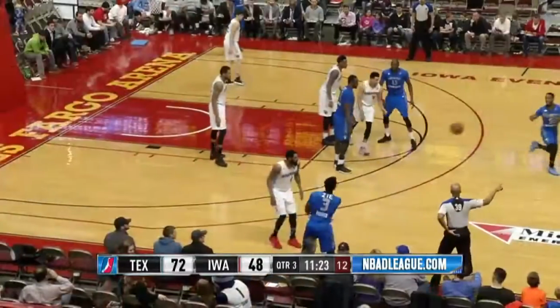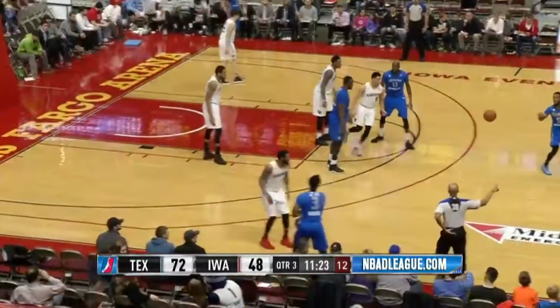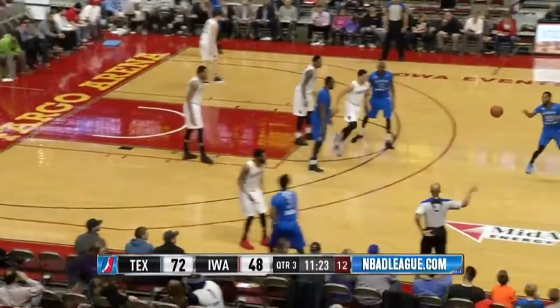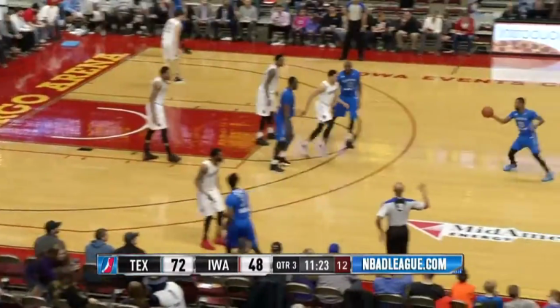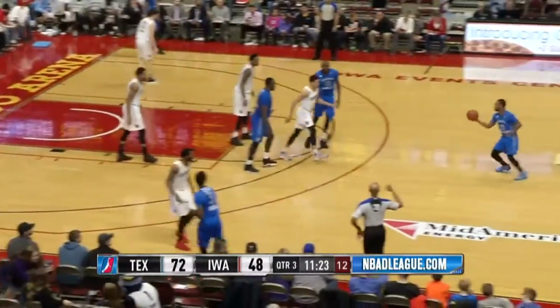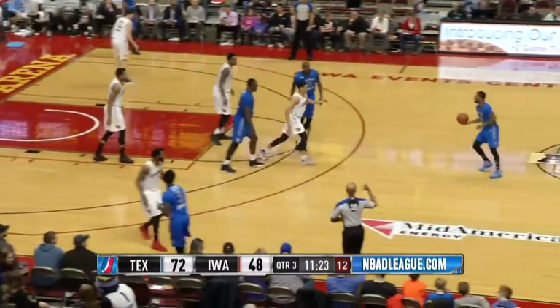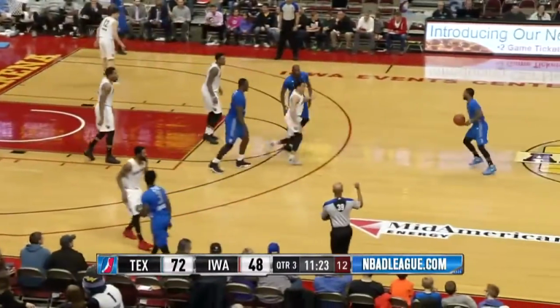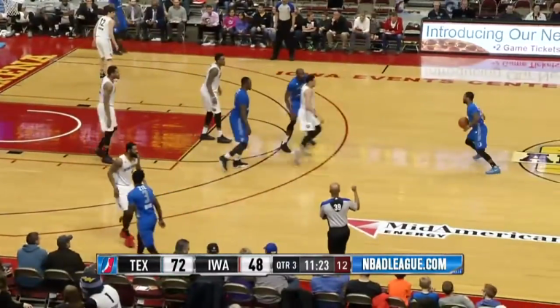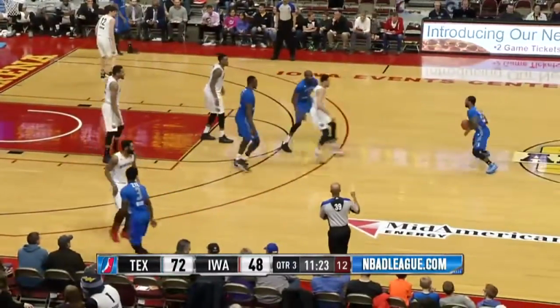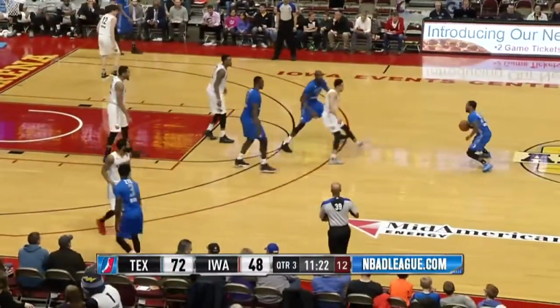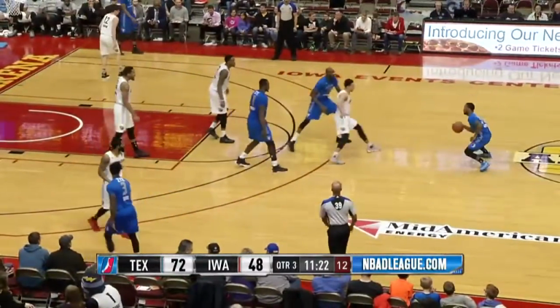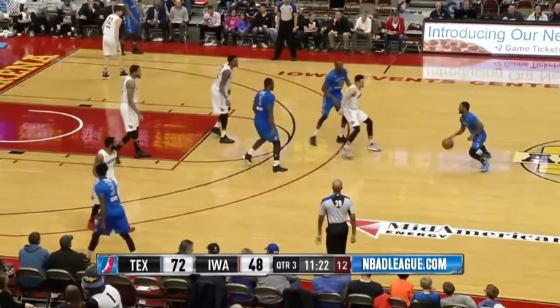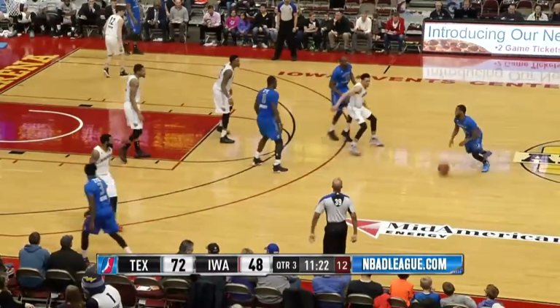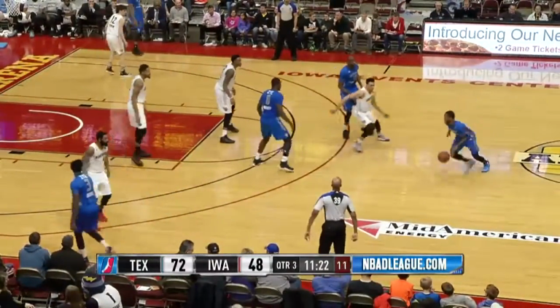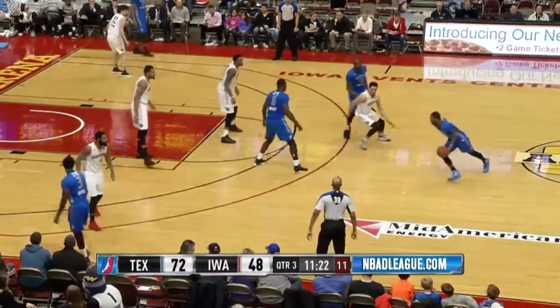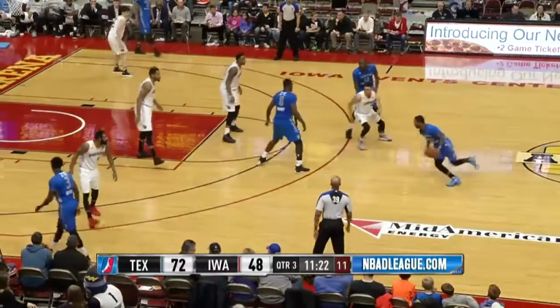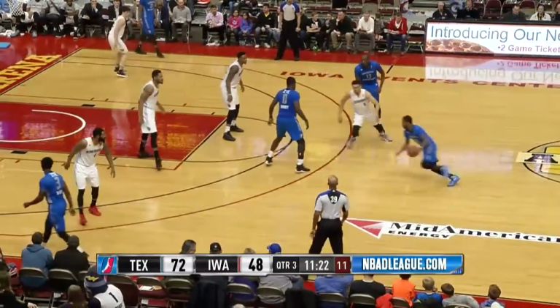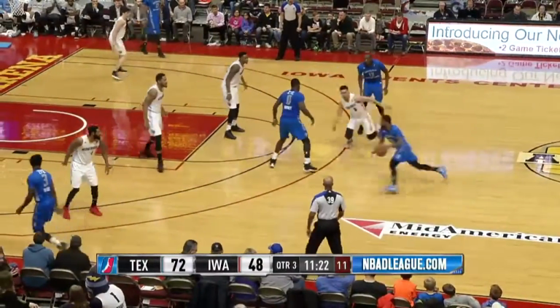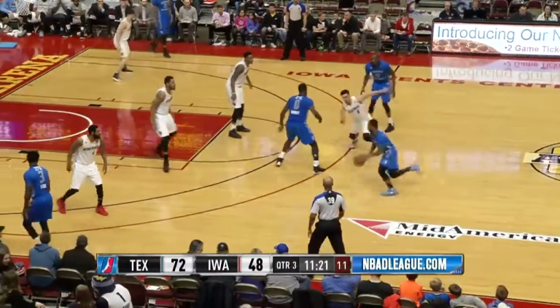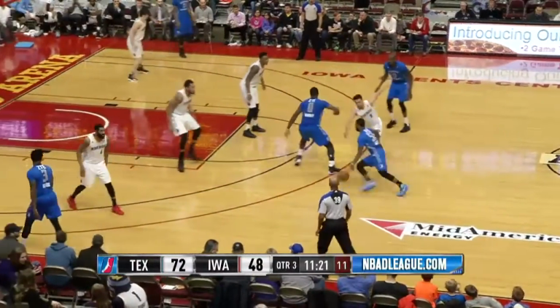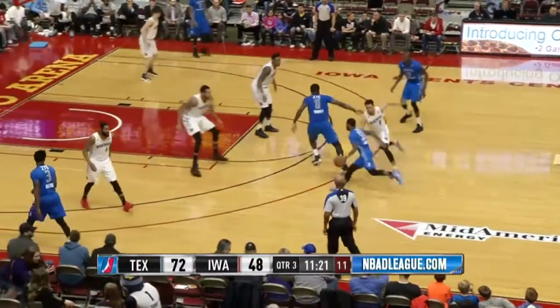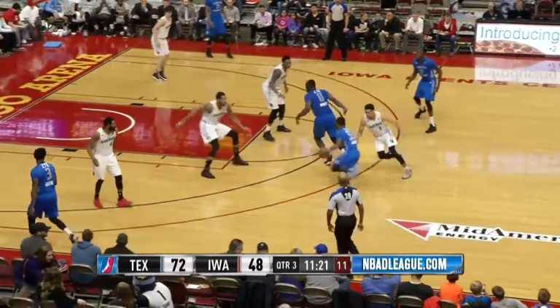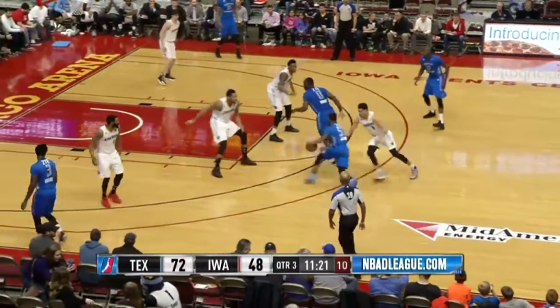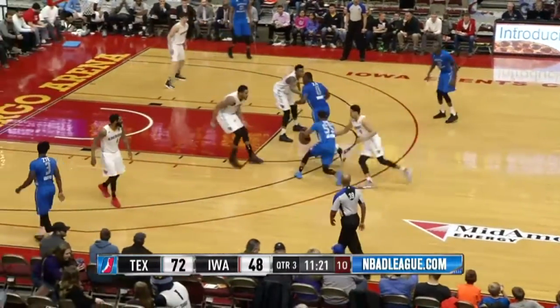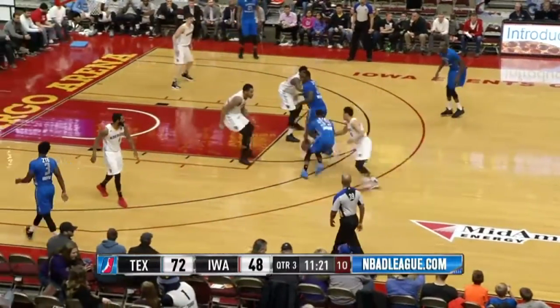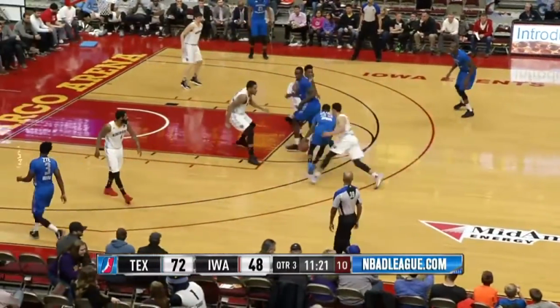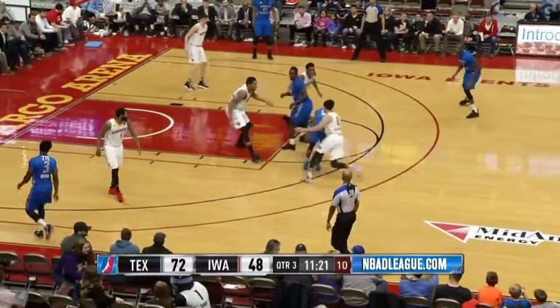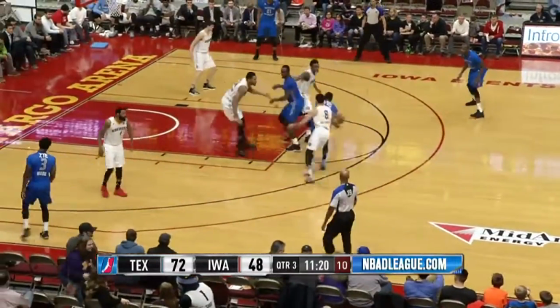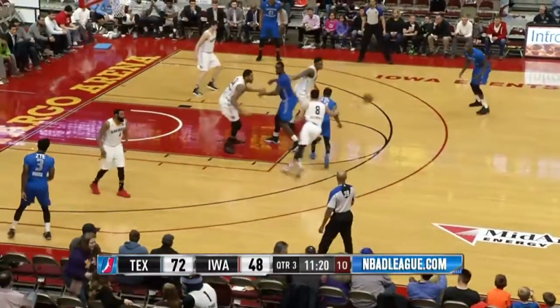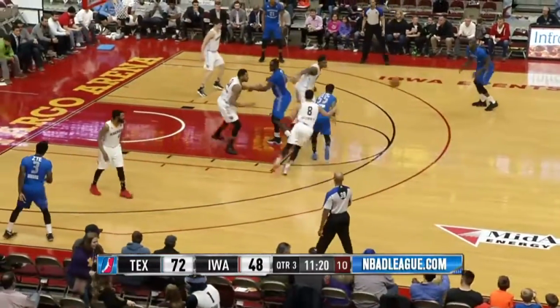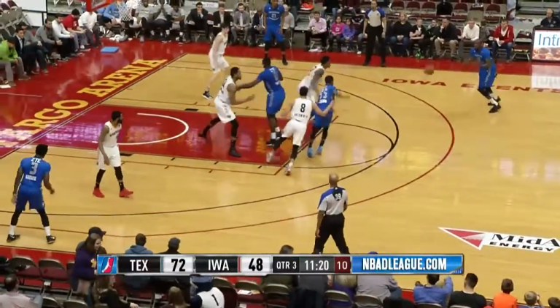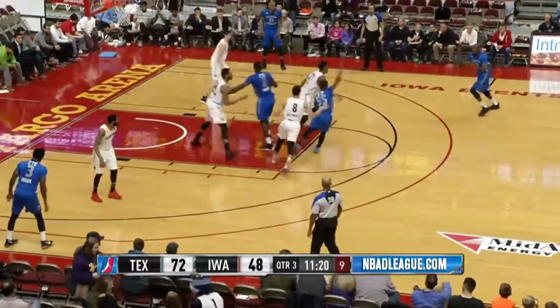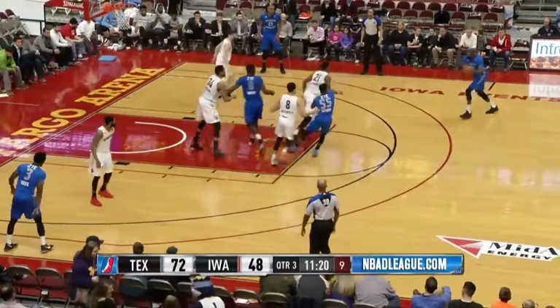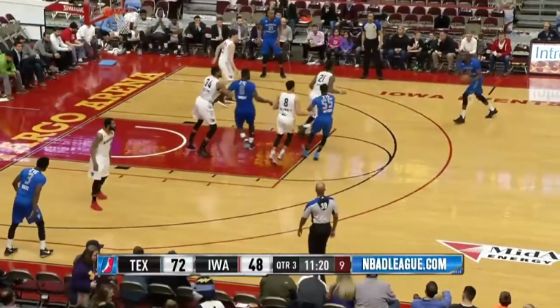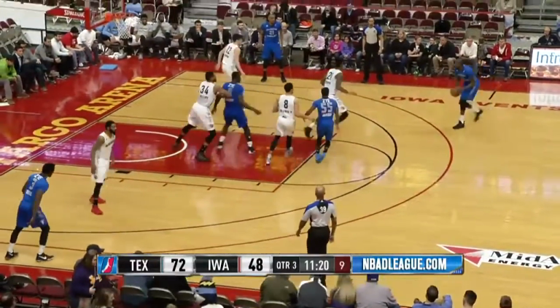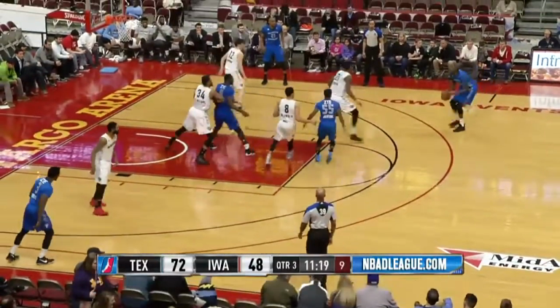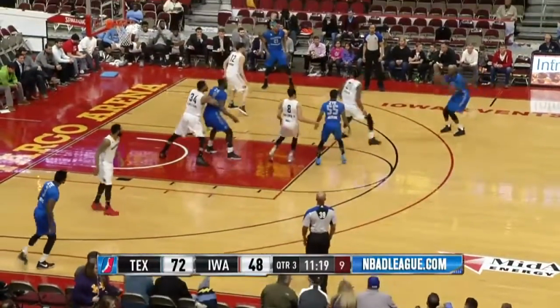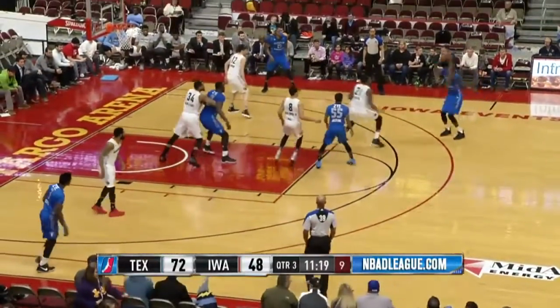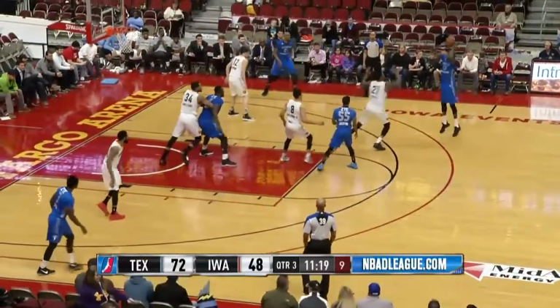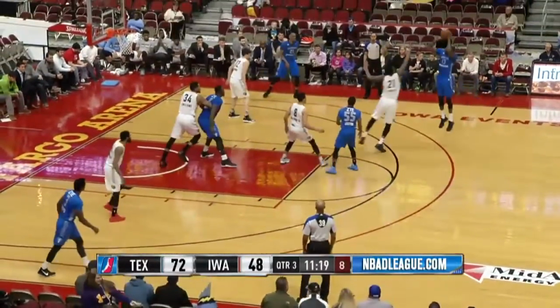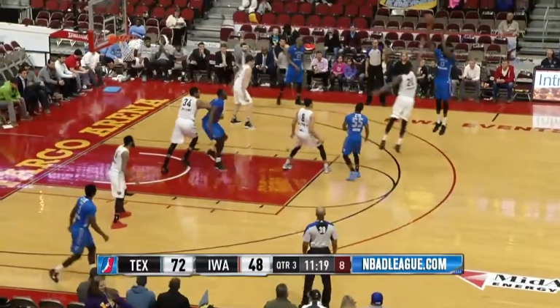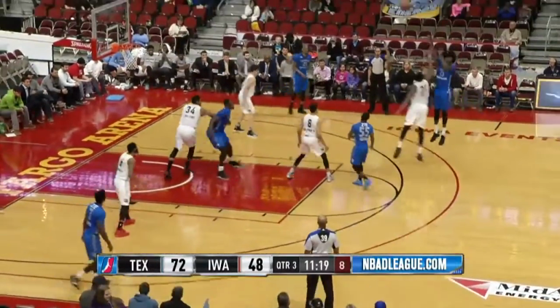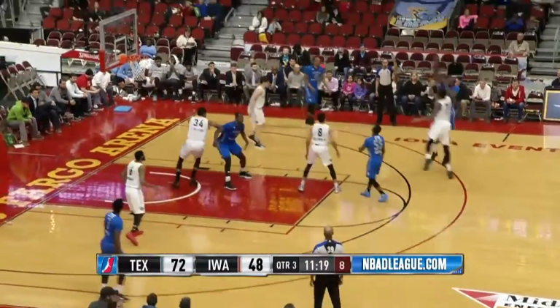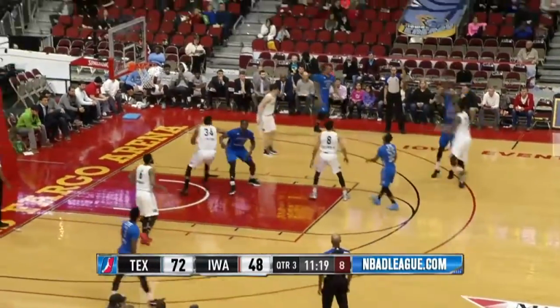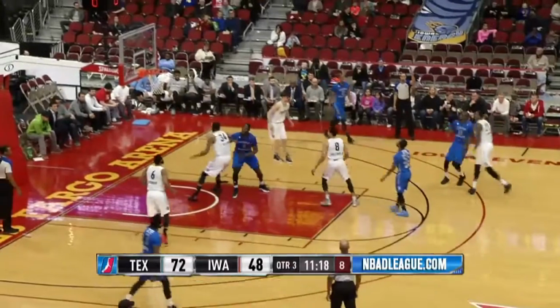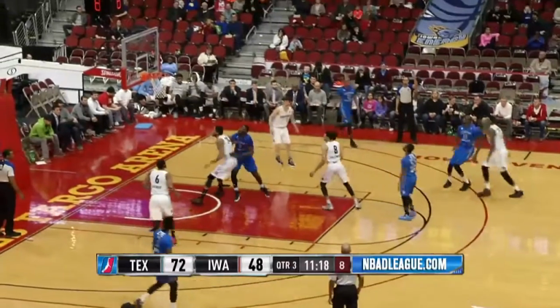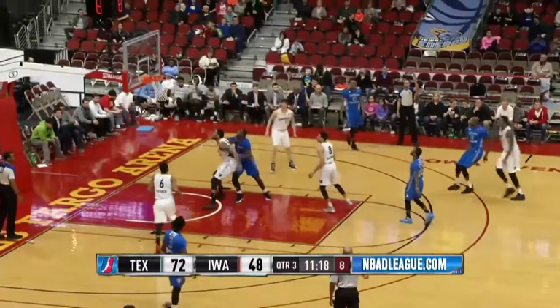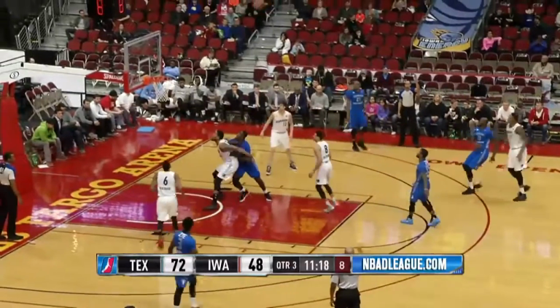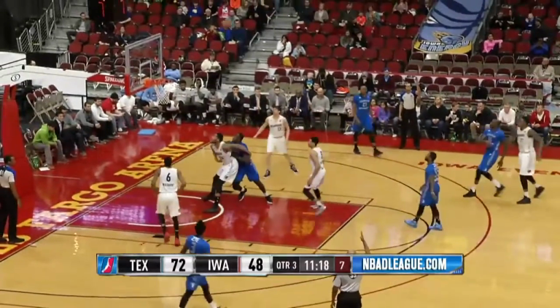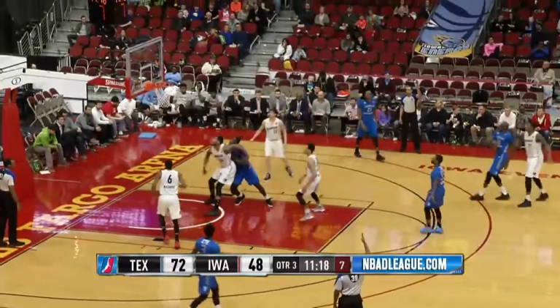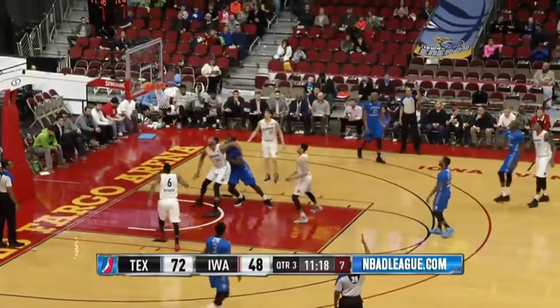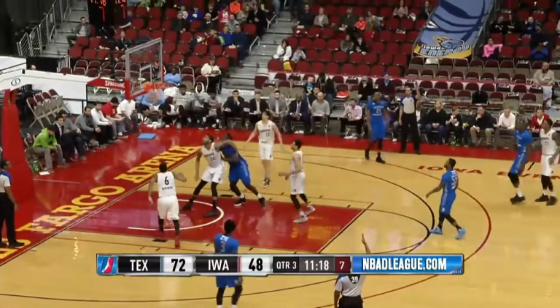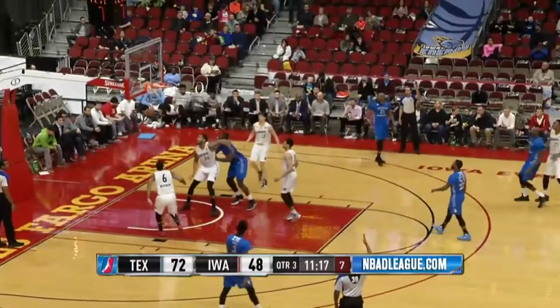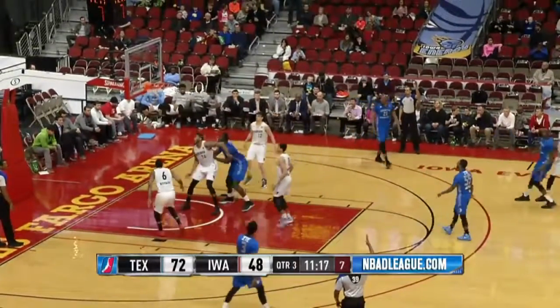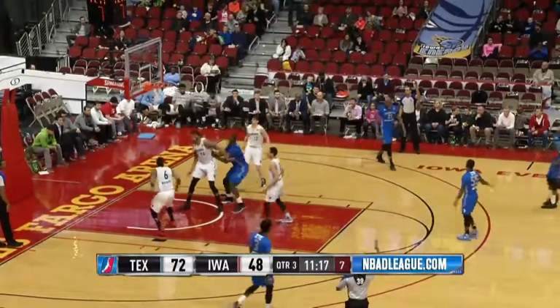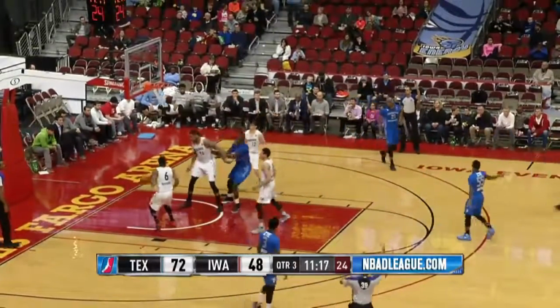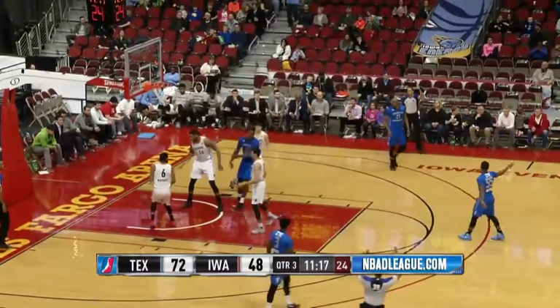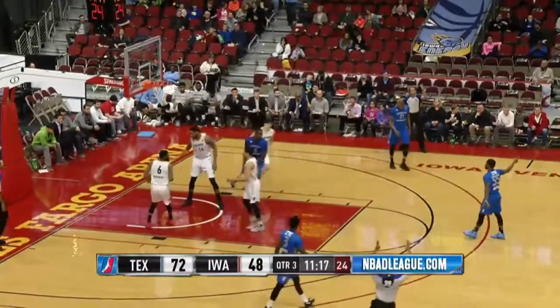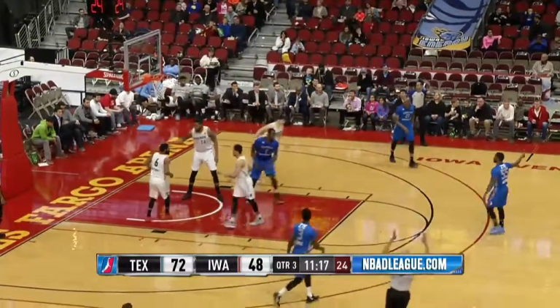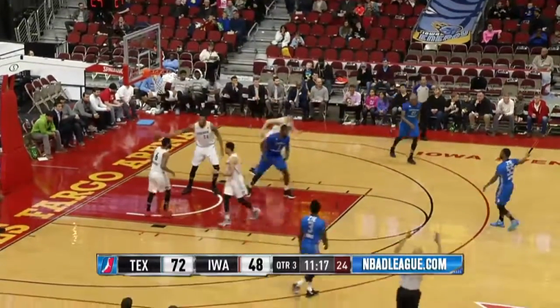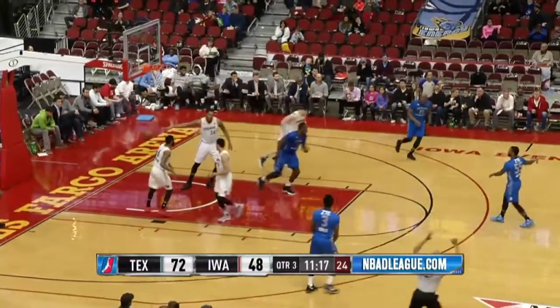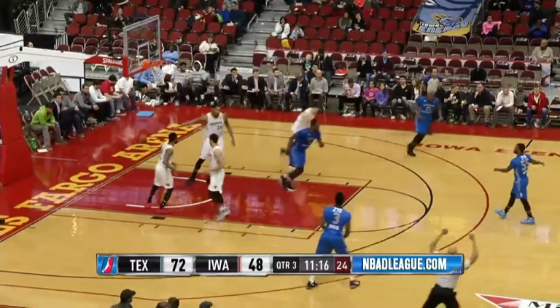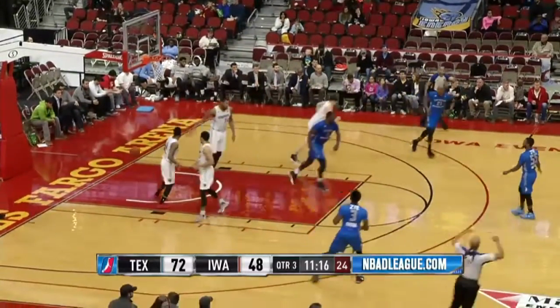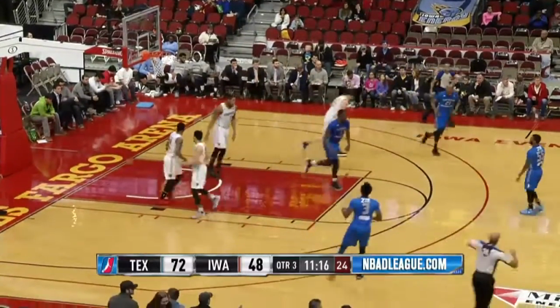Move it to 12, and then the inbounds goes to Pierre Jackson. Jackson, off a ball screen, lays it off for Lazmi, and he knocks down the three.